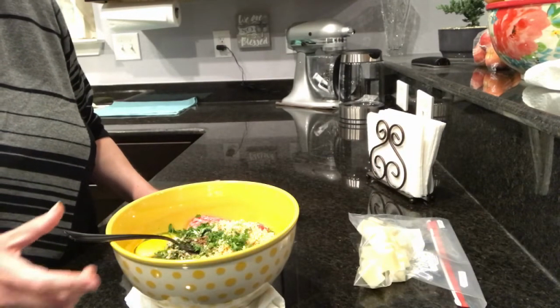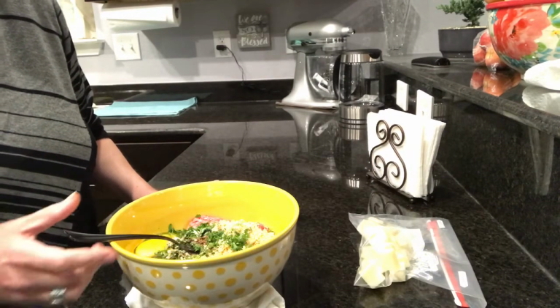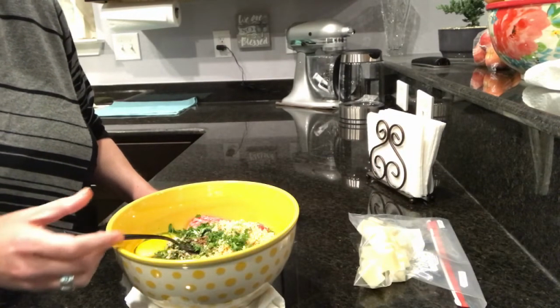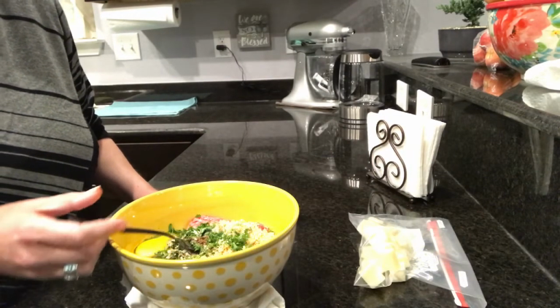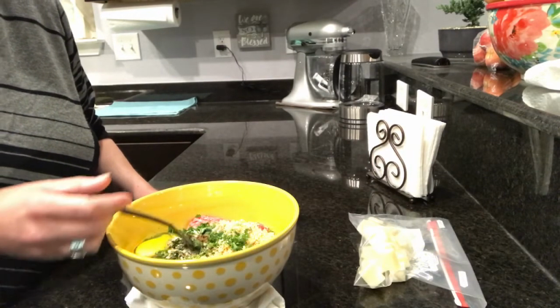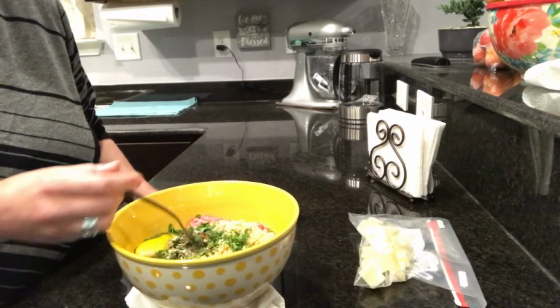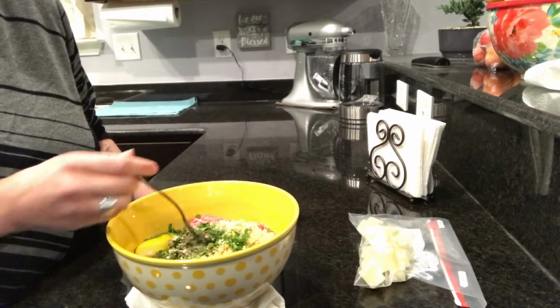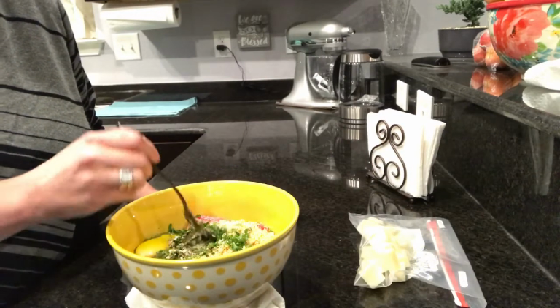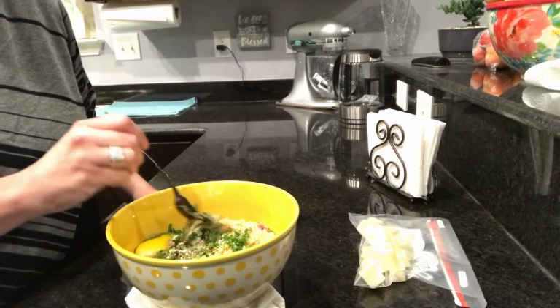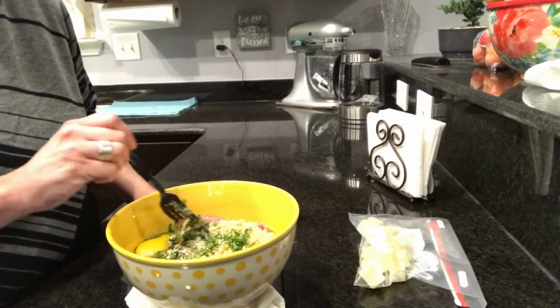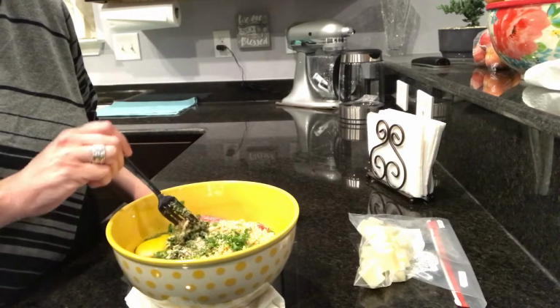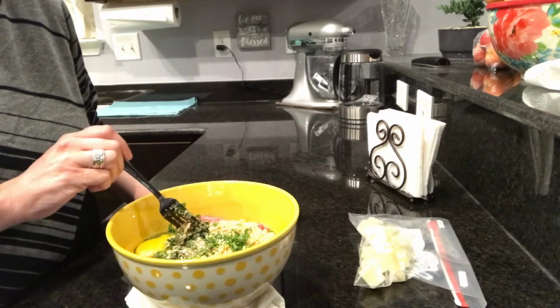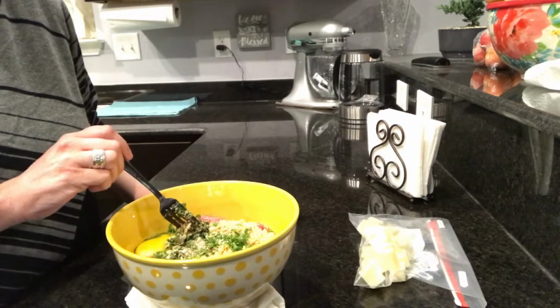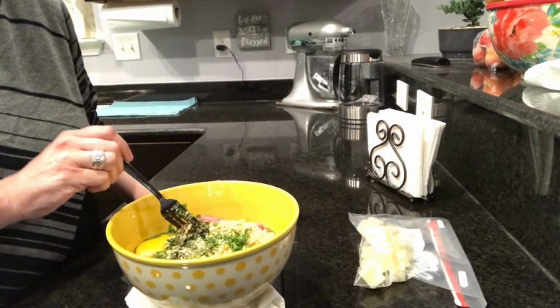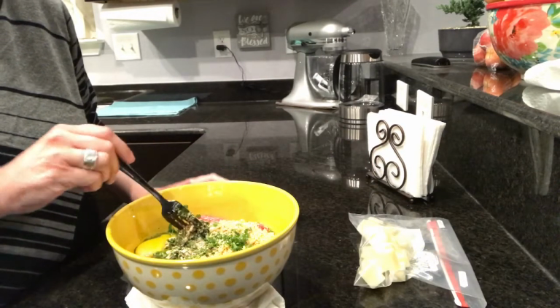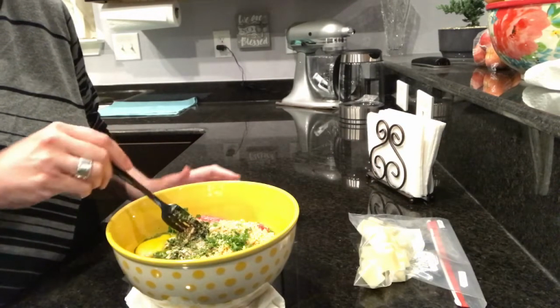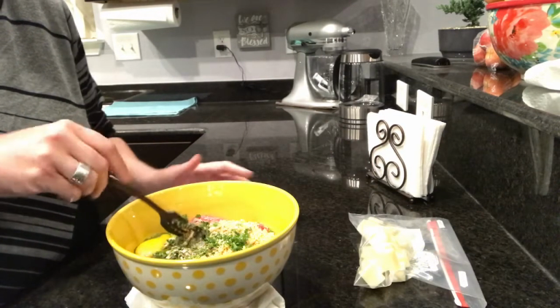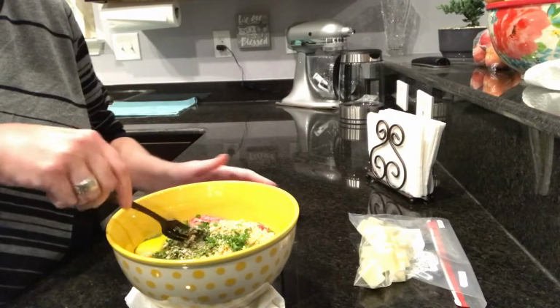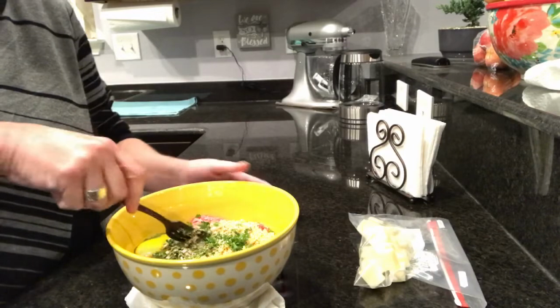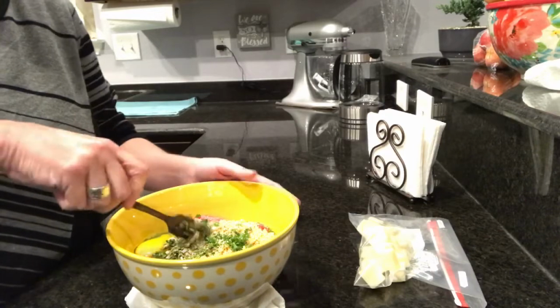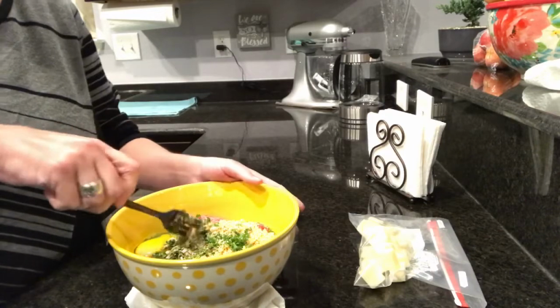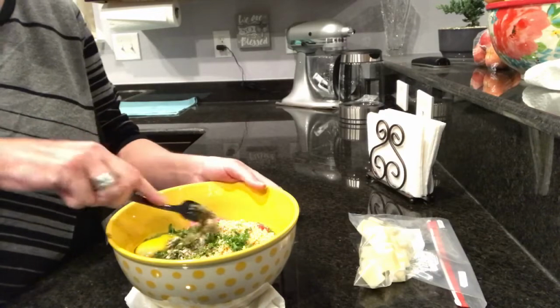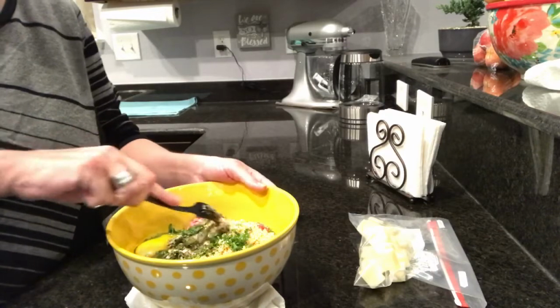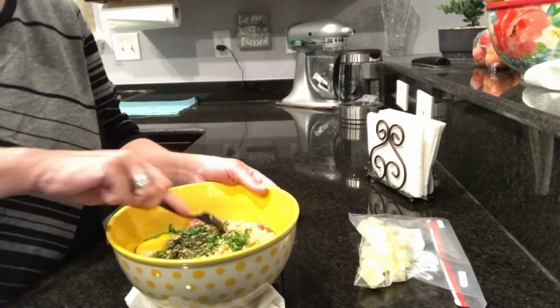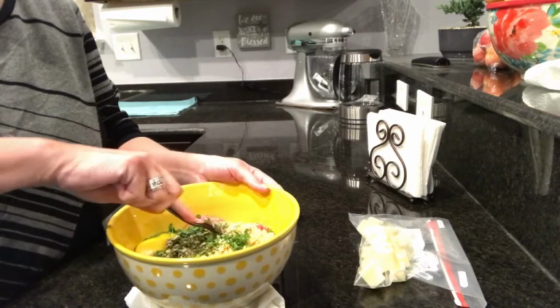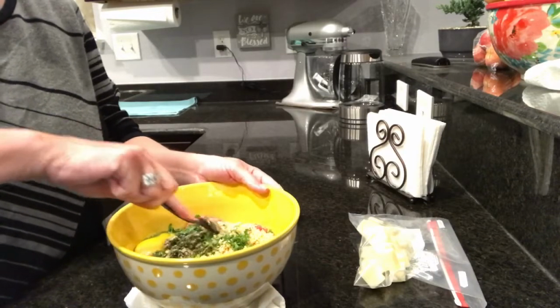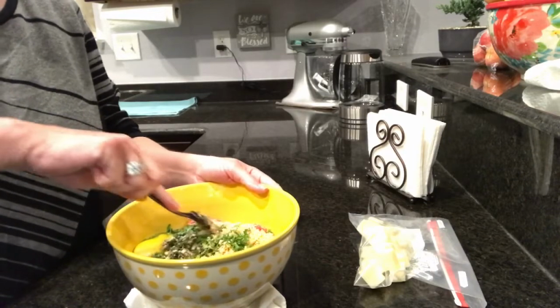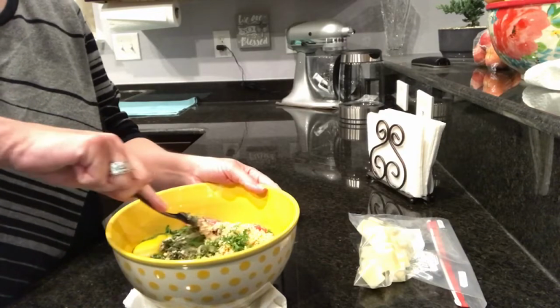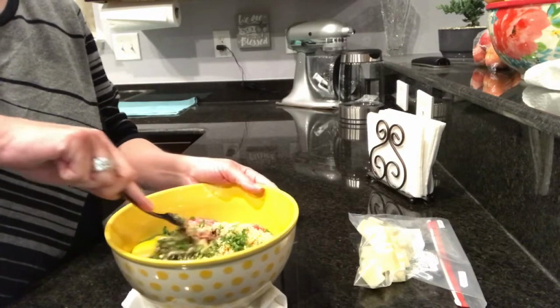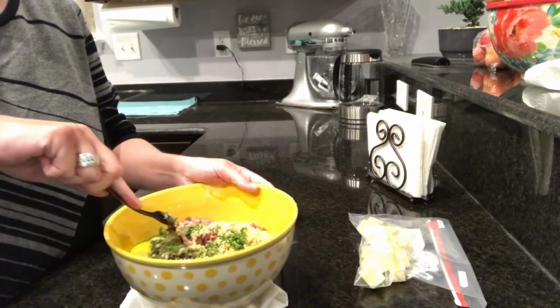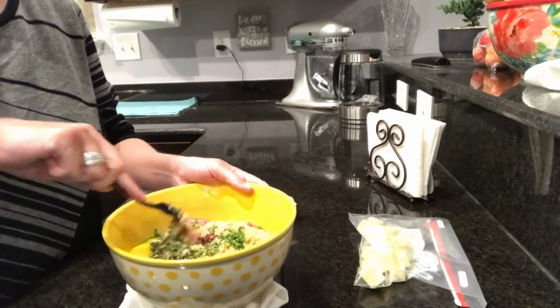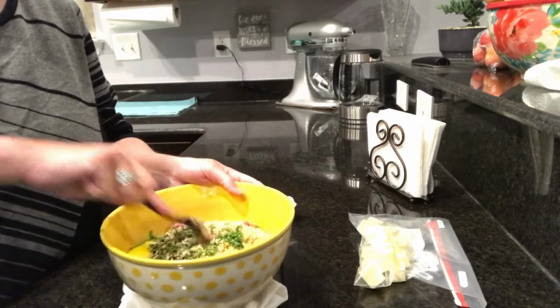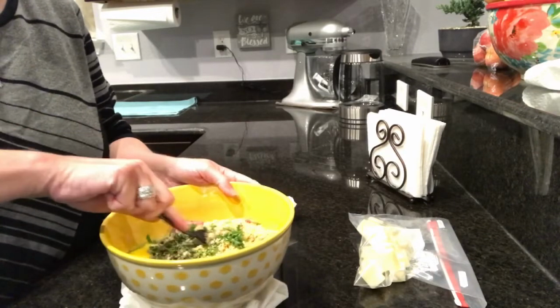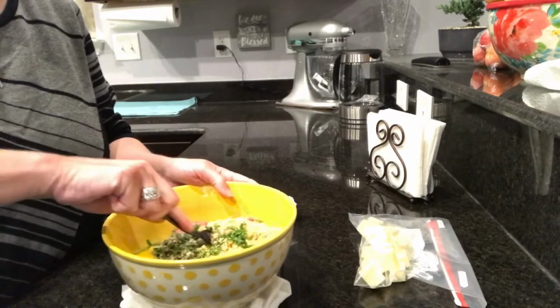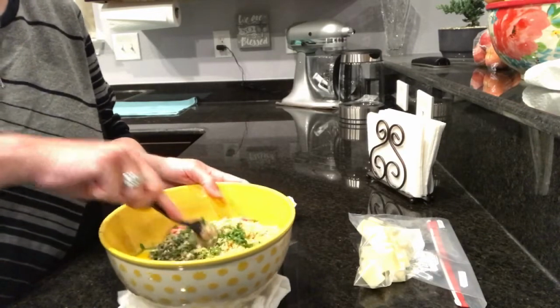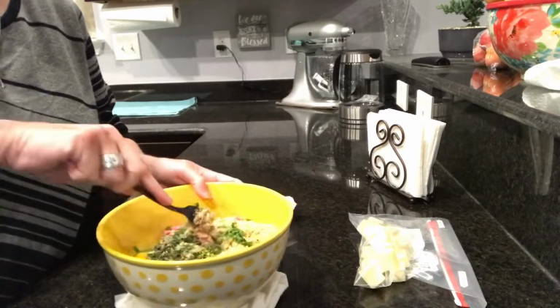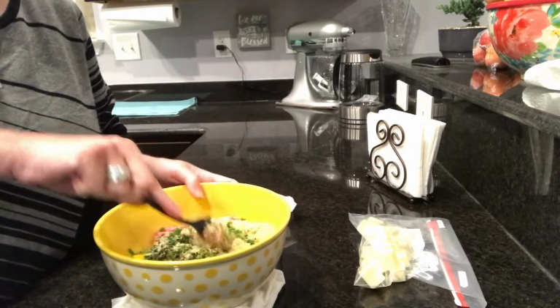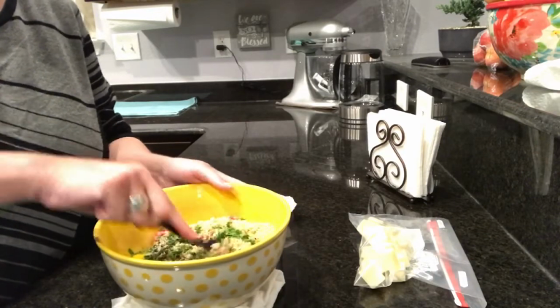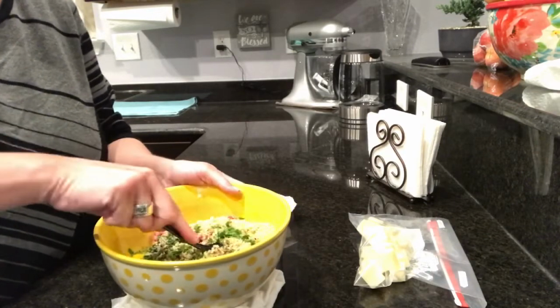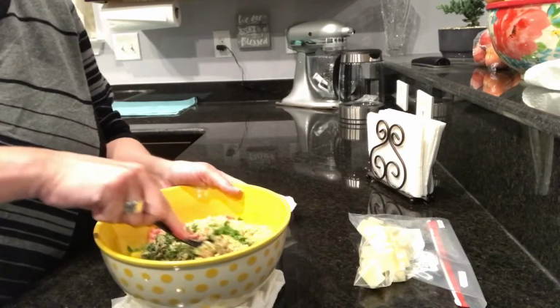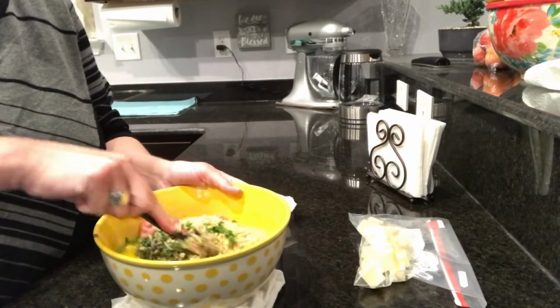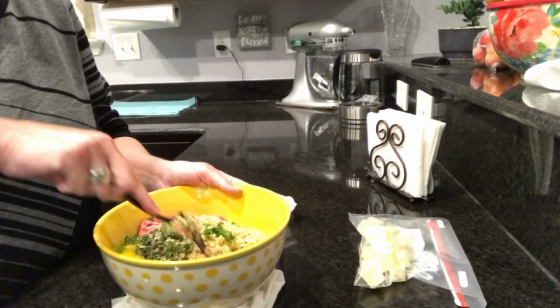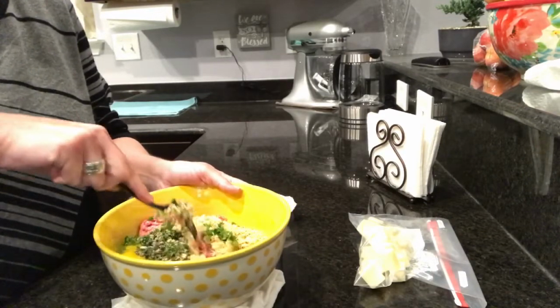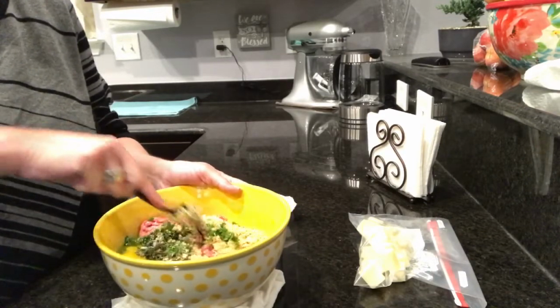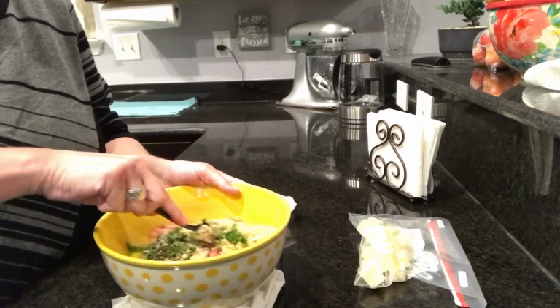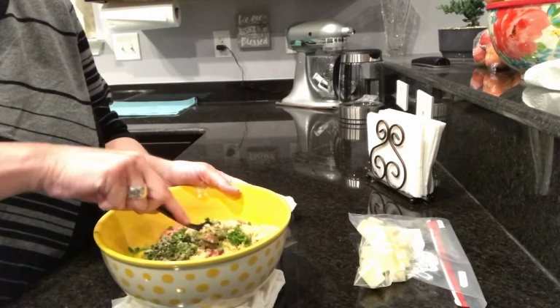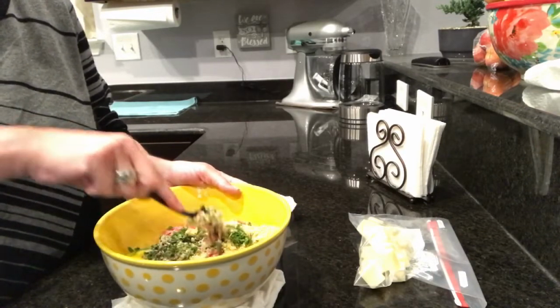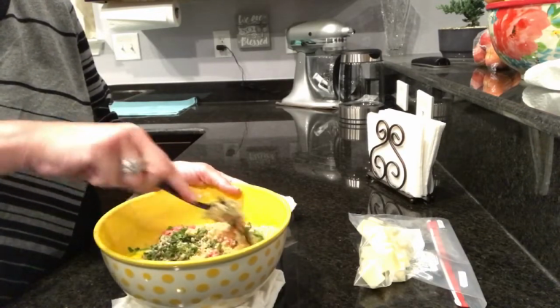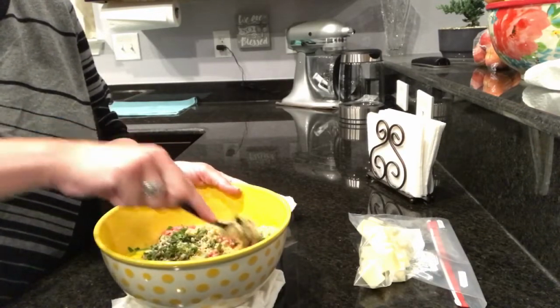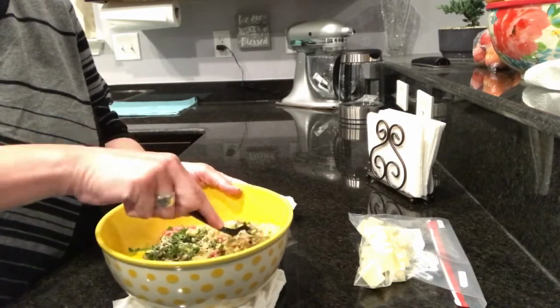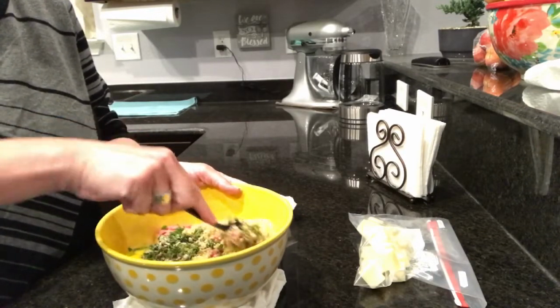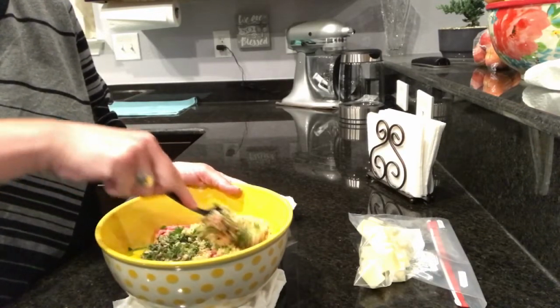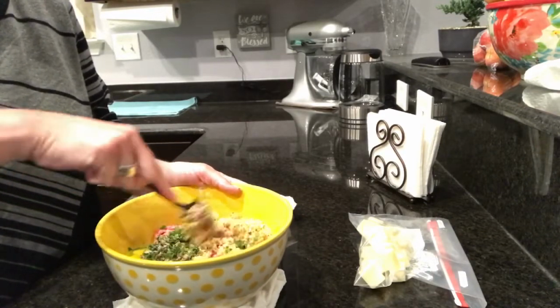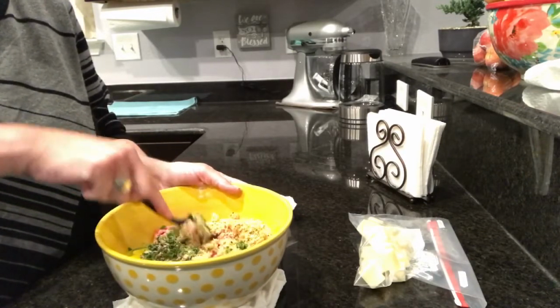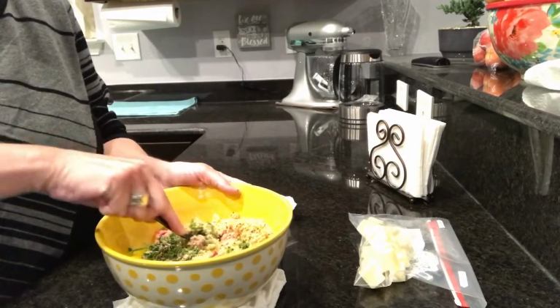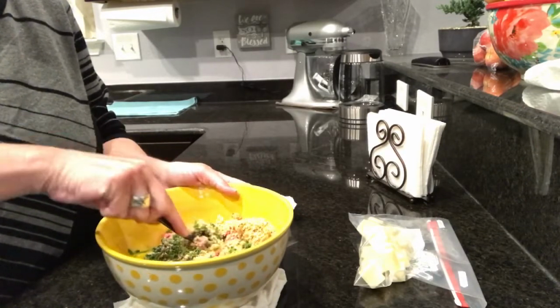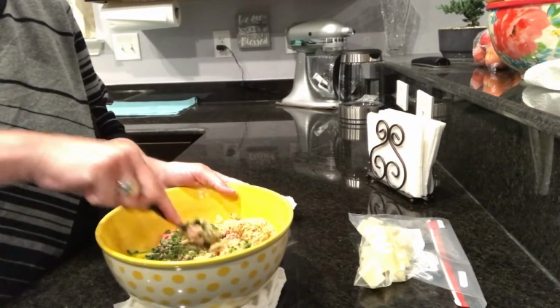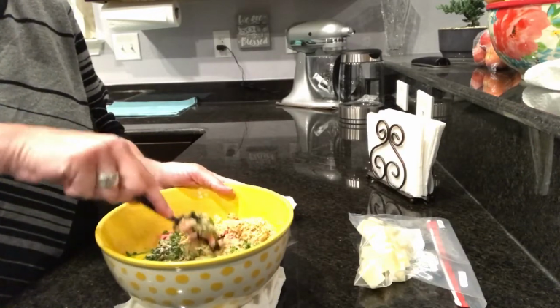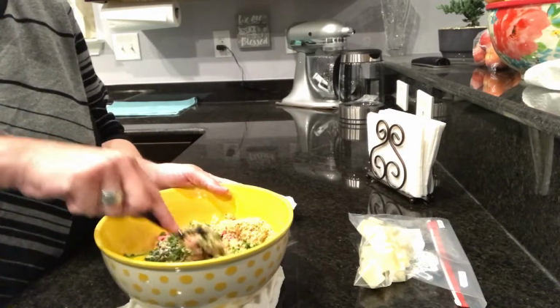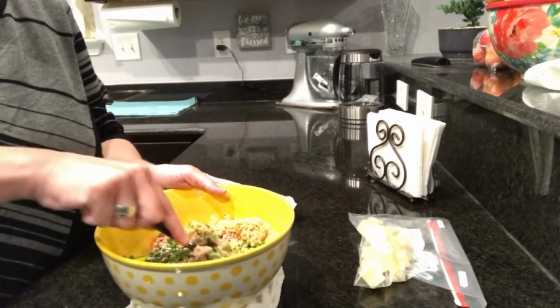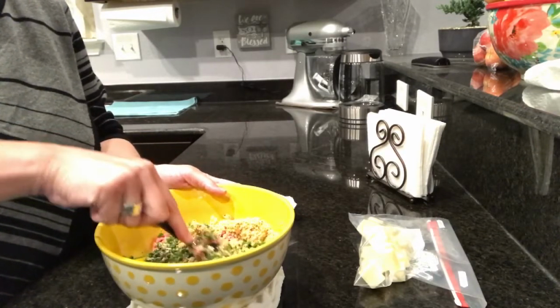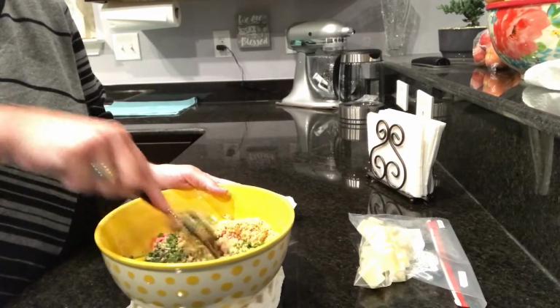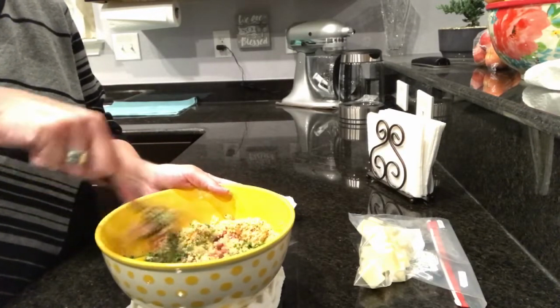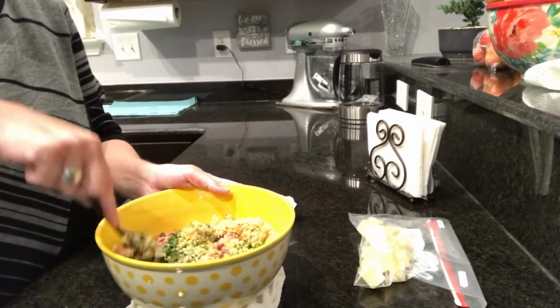Once you have all your ingredients in your bowl, you're just going to thoroughly combine and mix it all together.